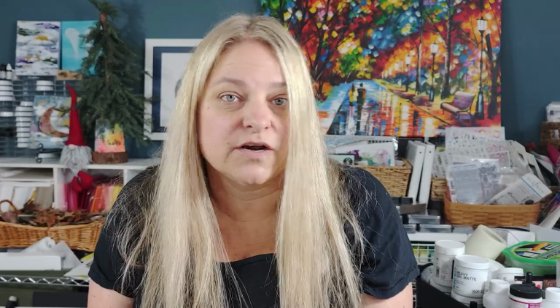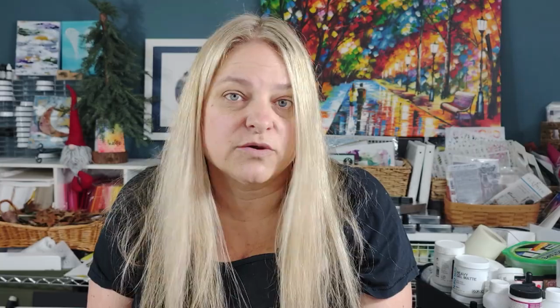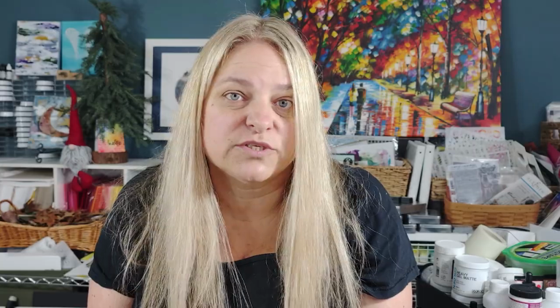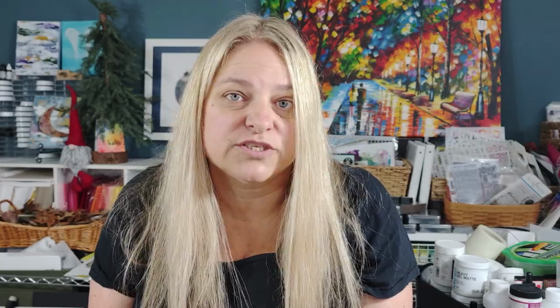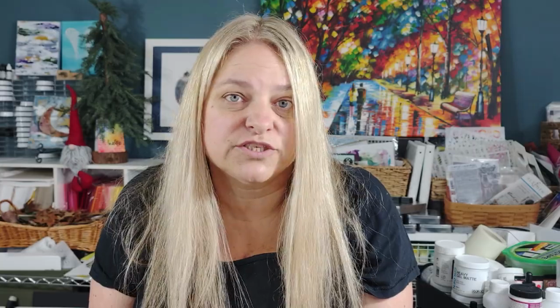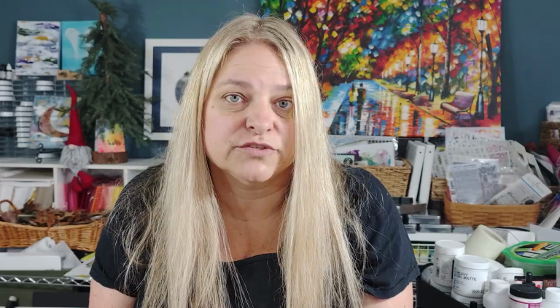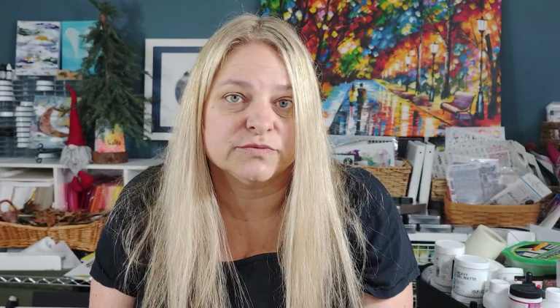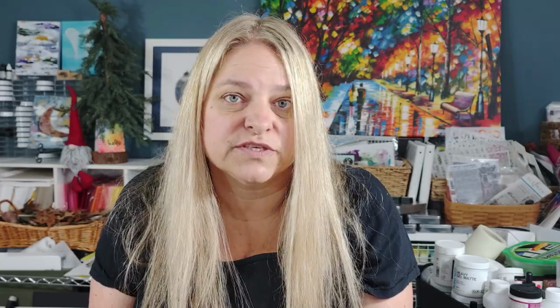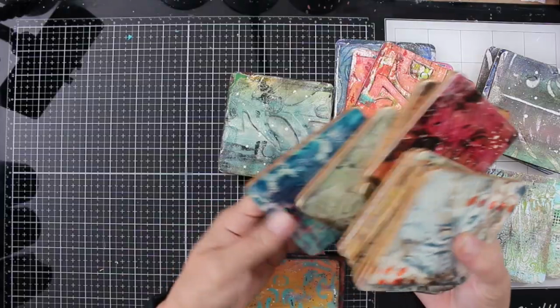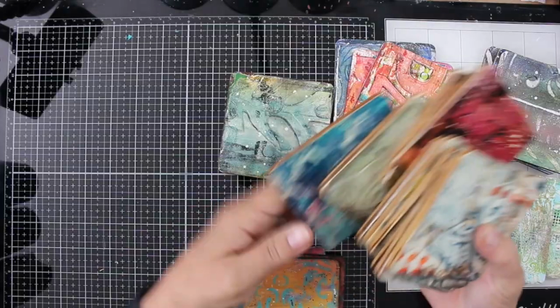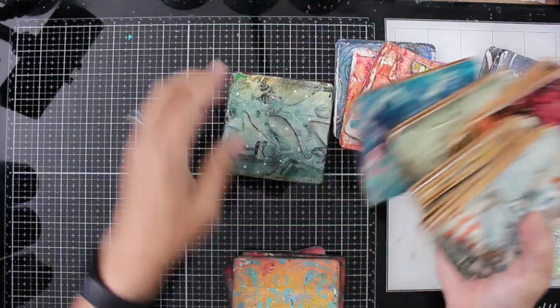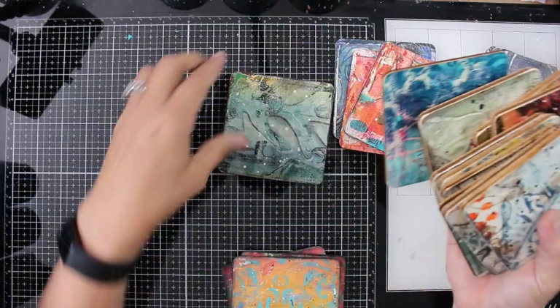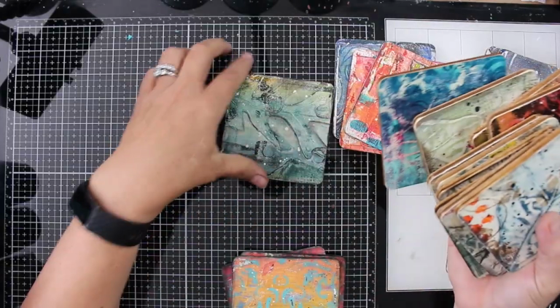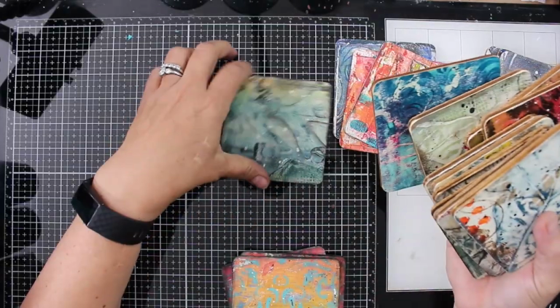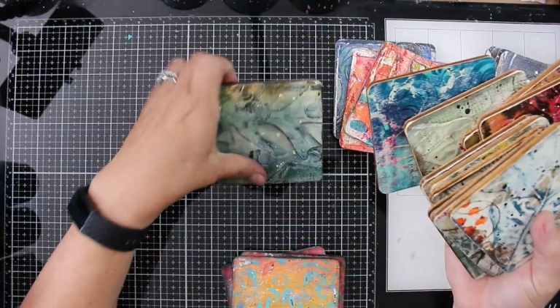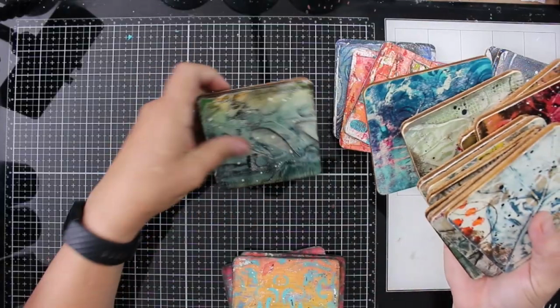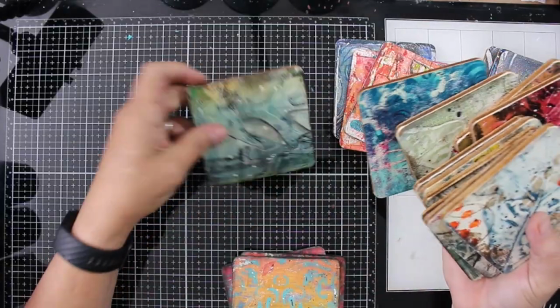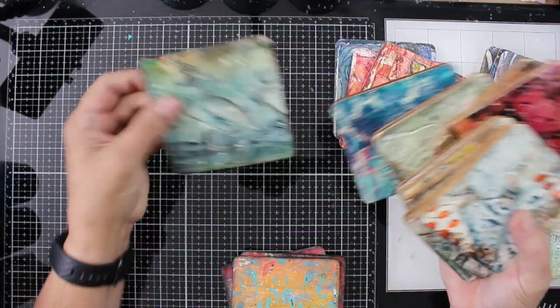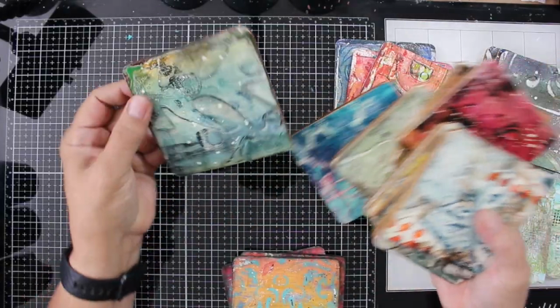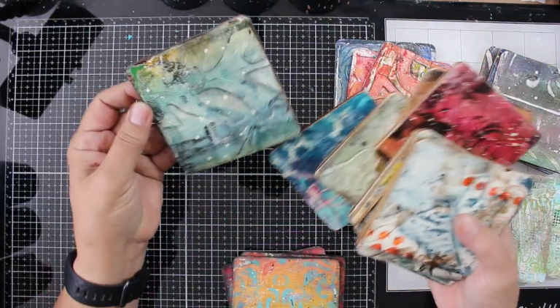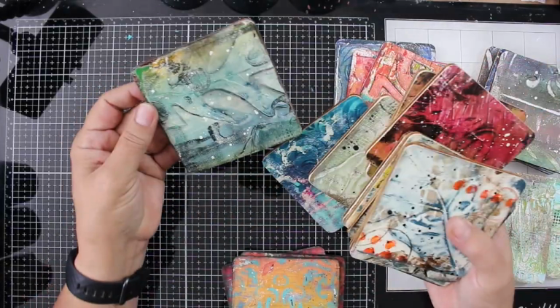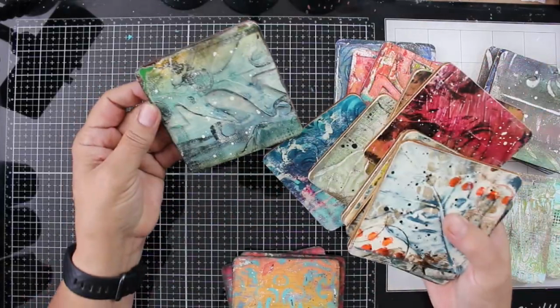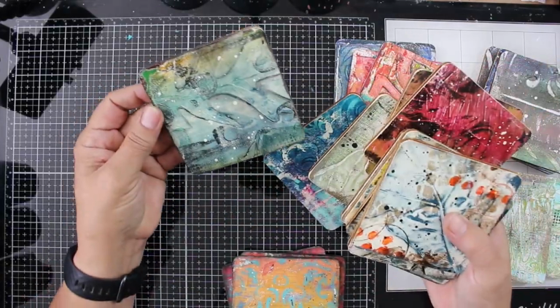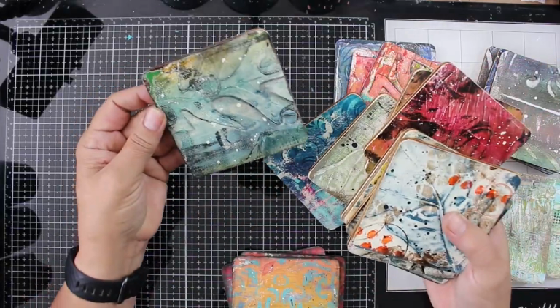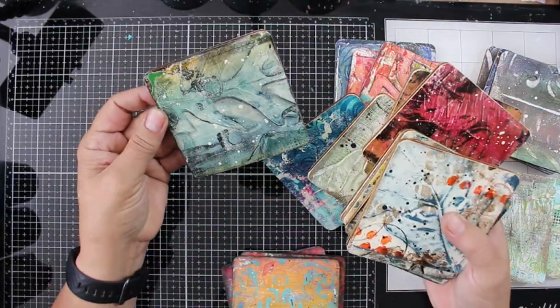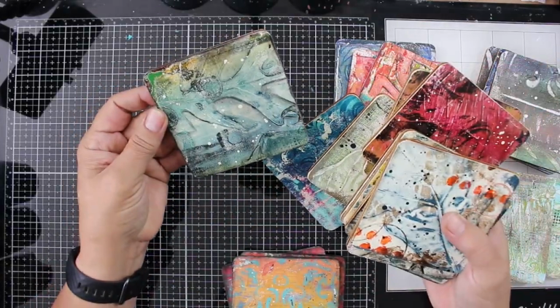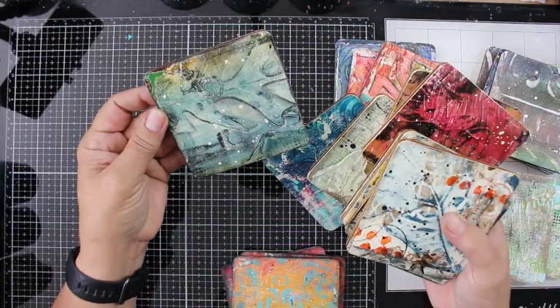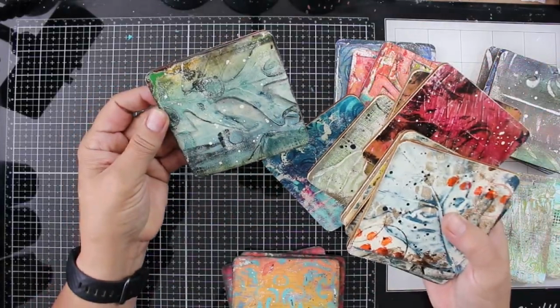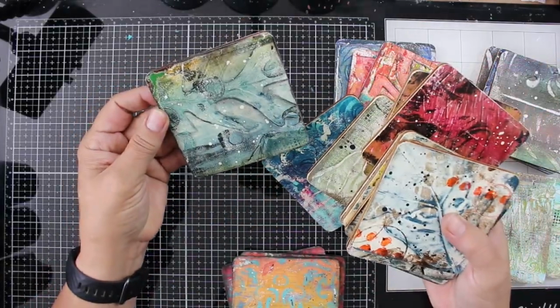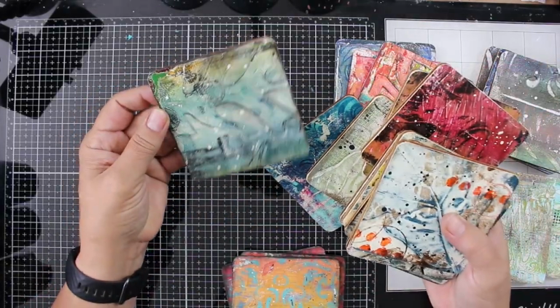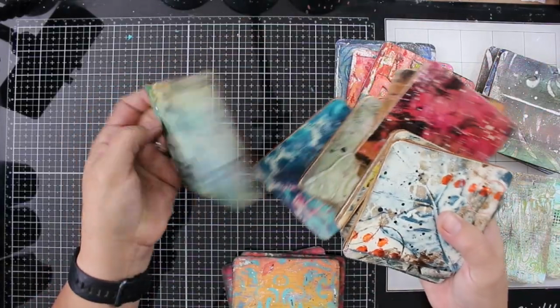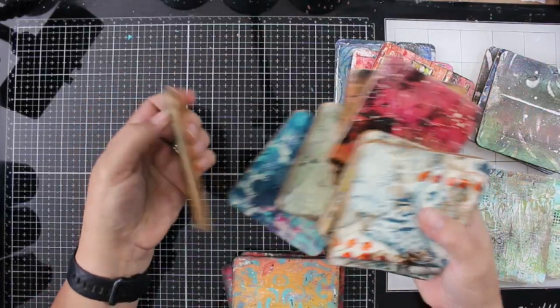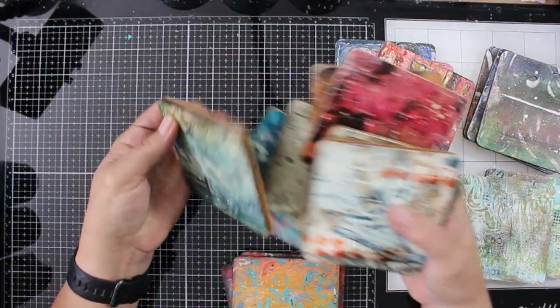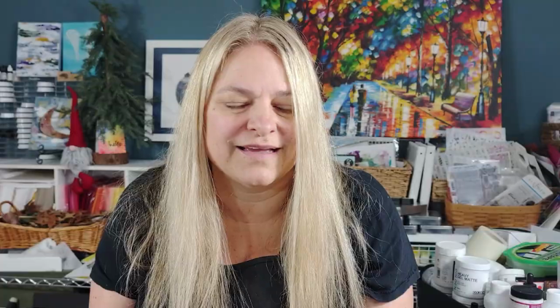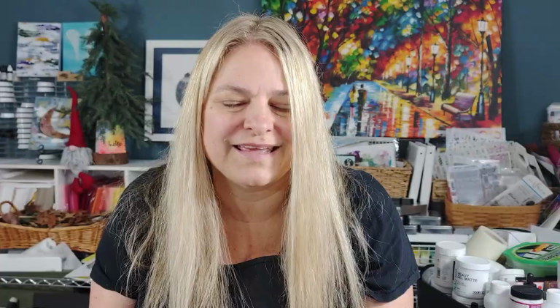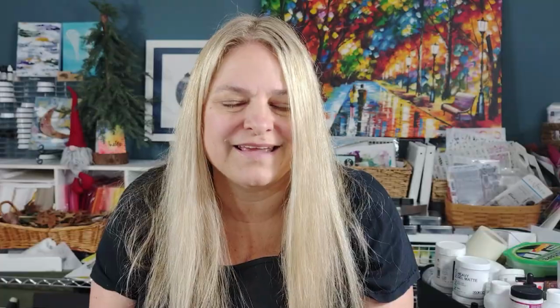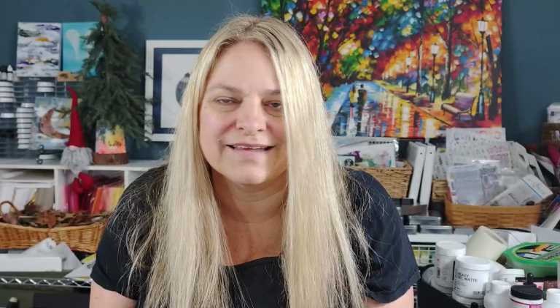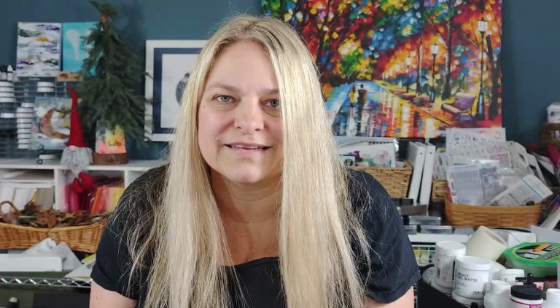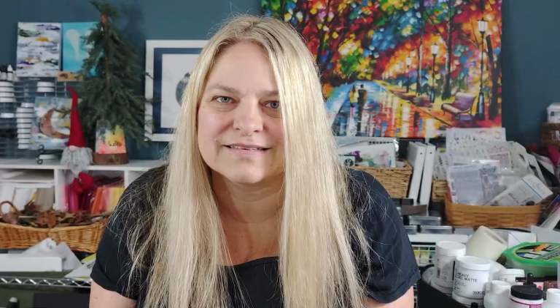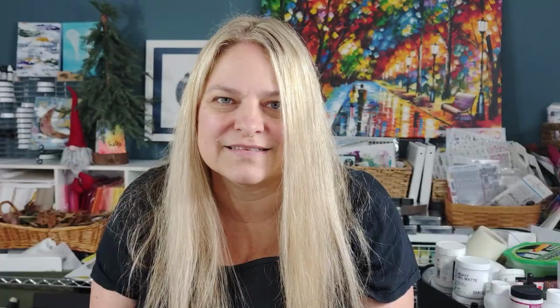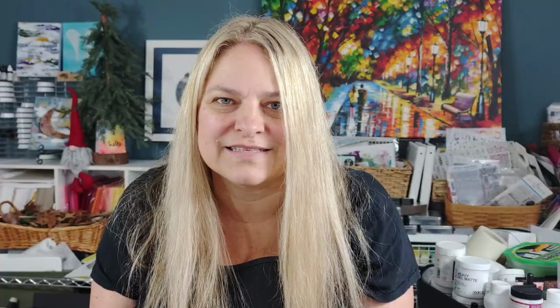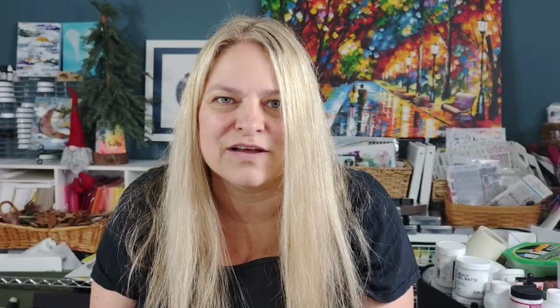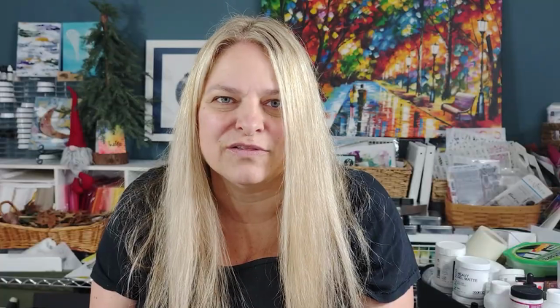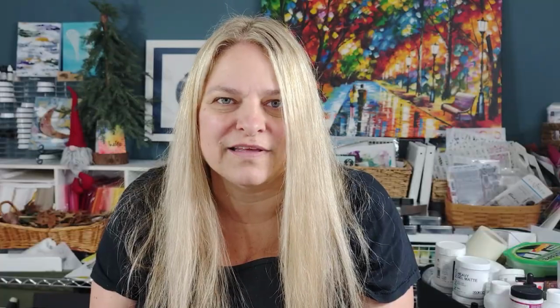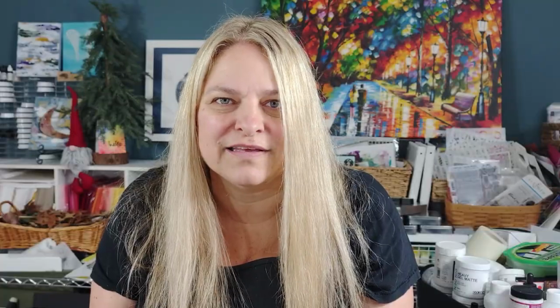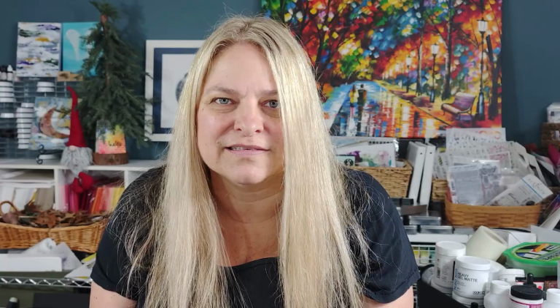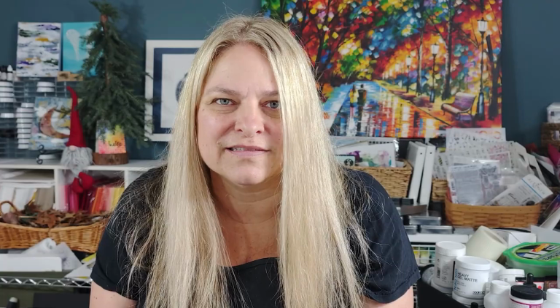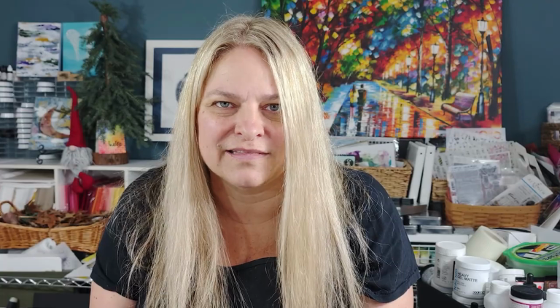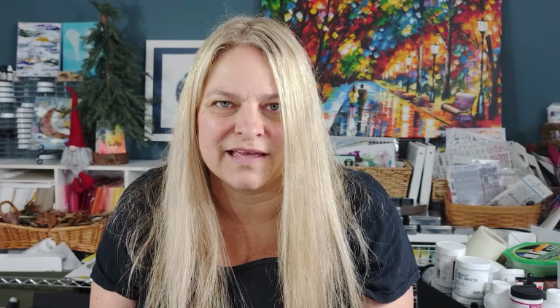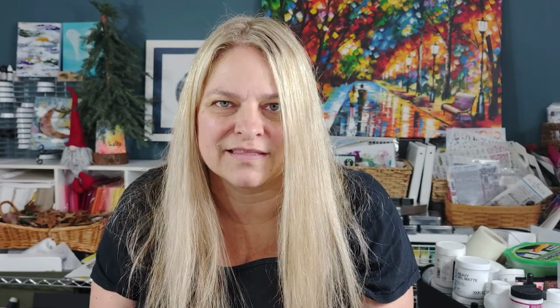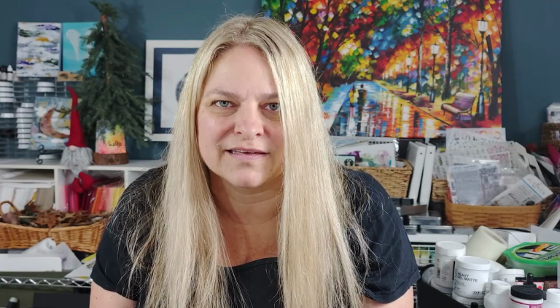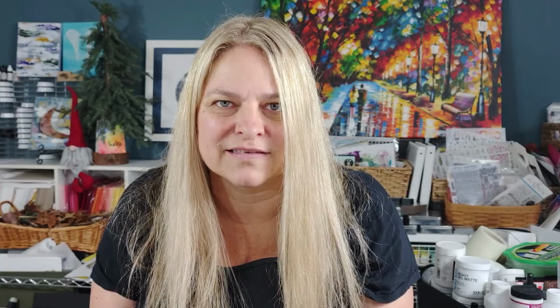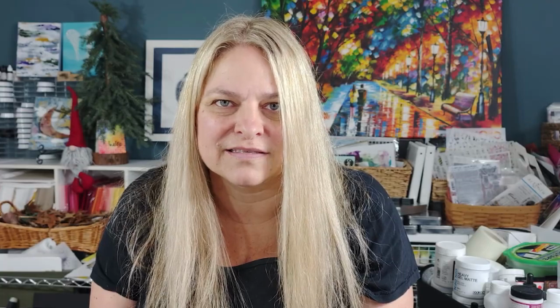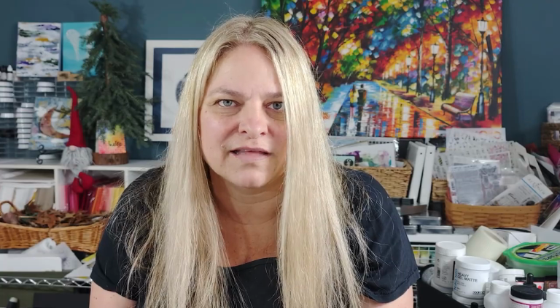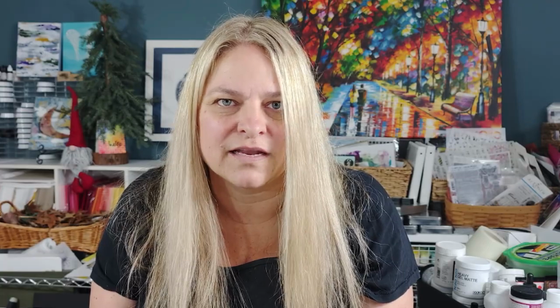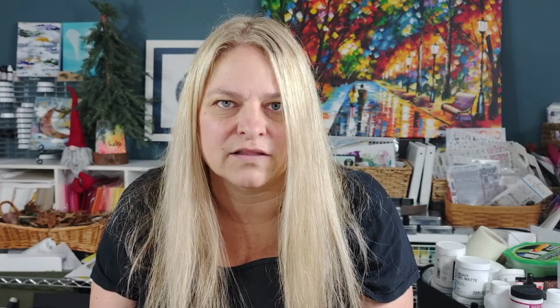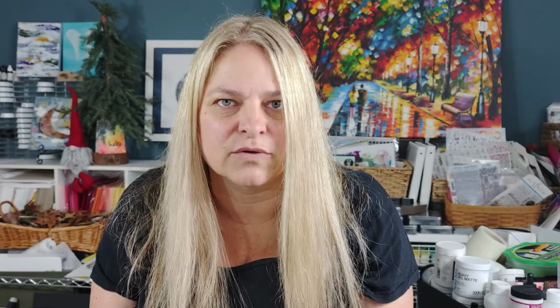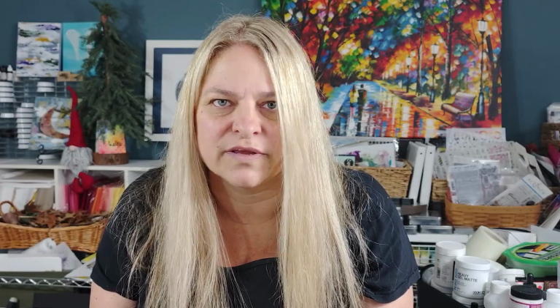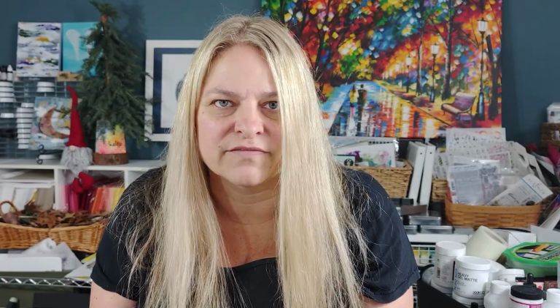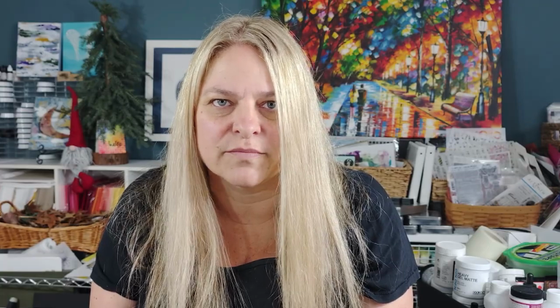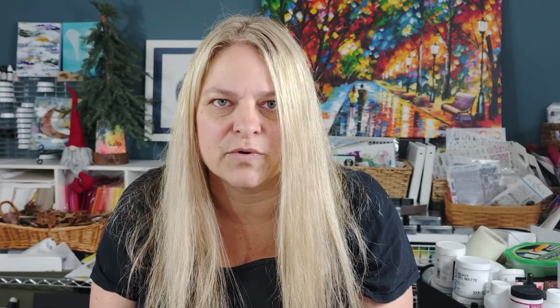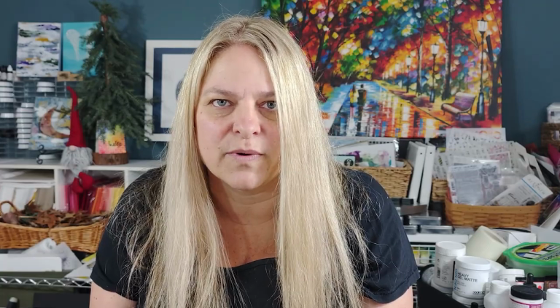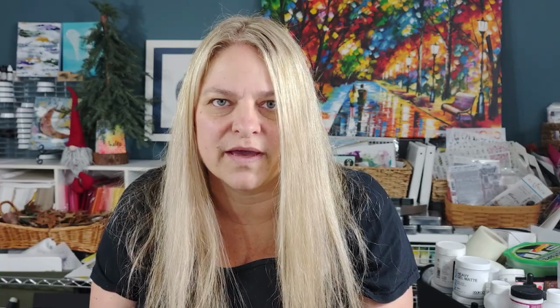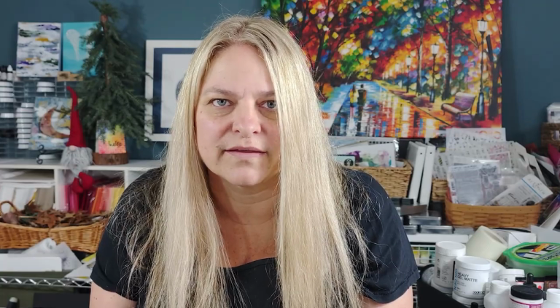I don't know what to do. These coasters — they smell. They literally stink. I can't sell these like this, let alone give them away.